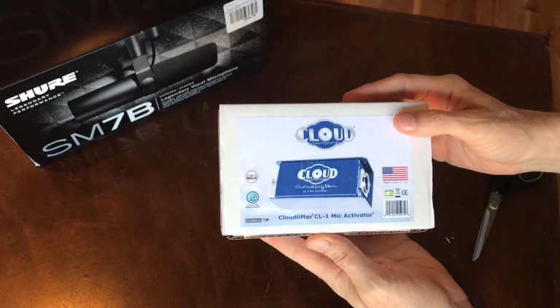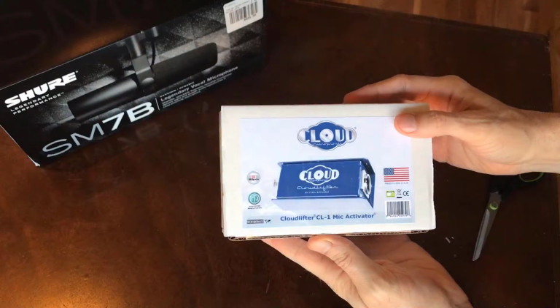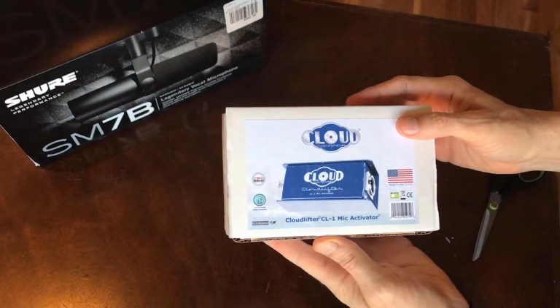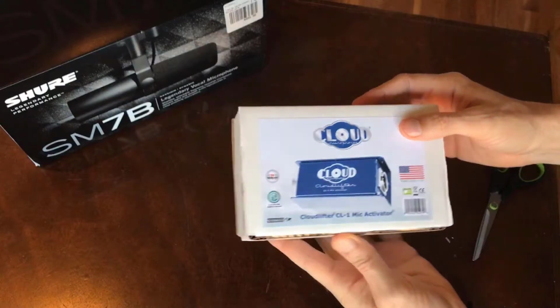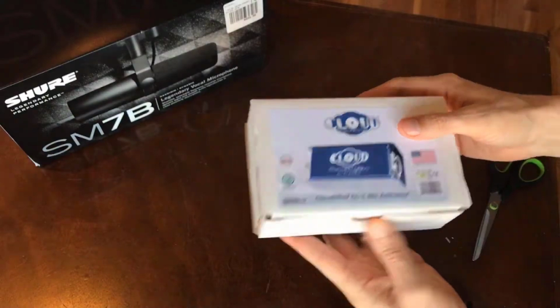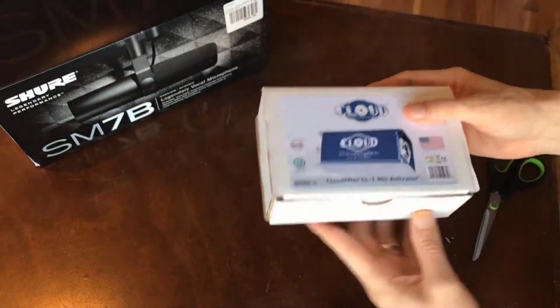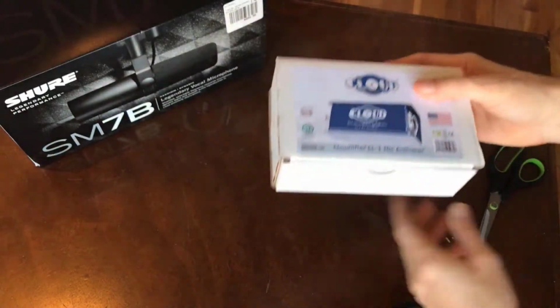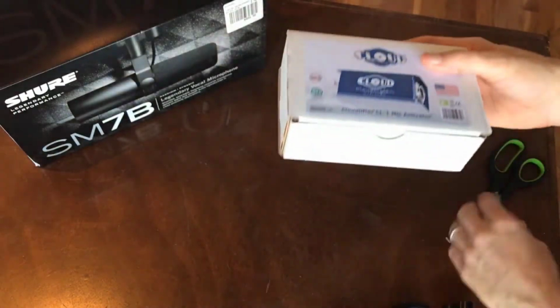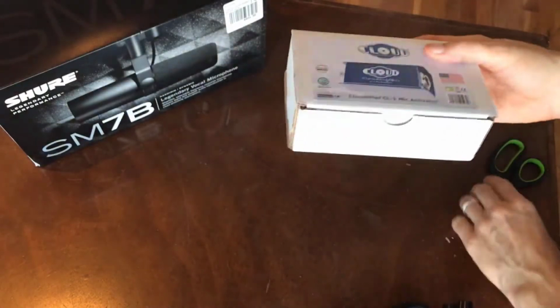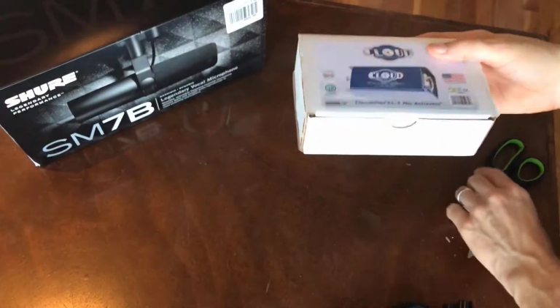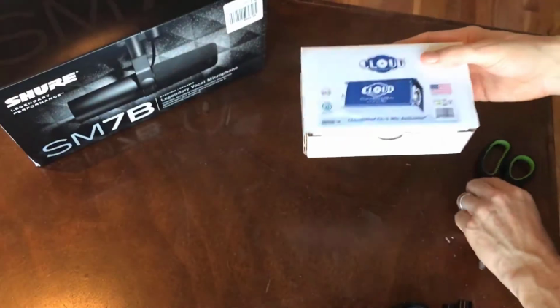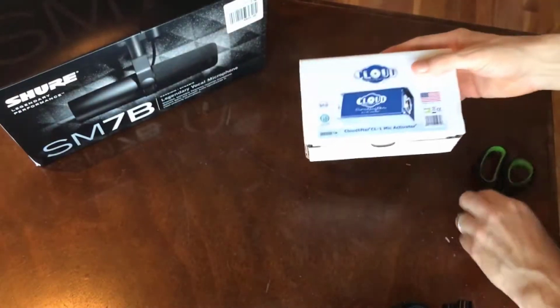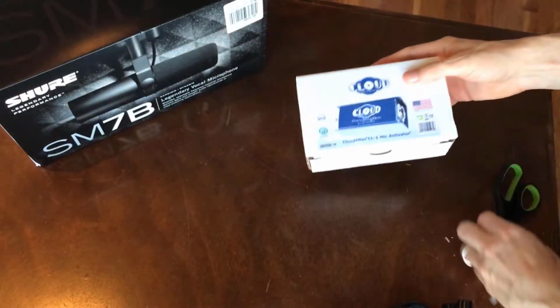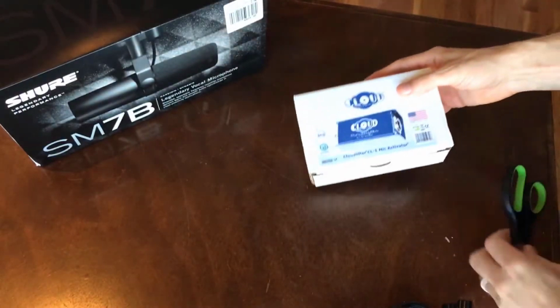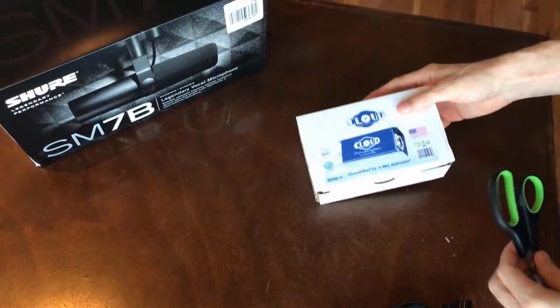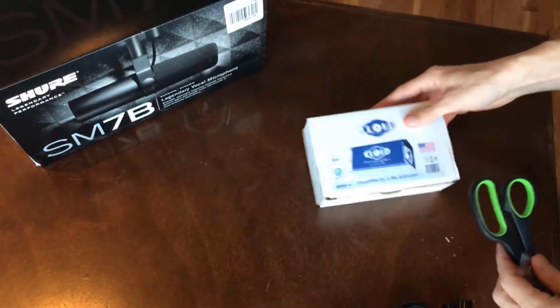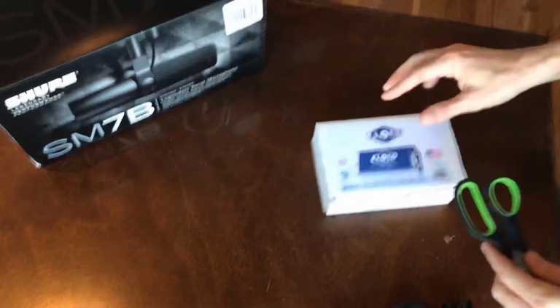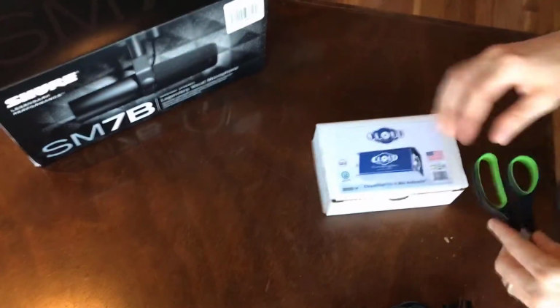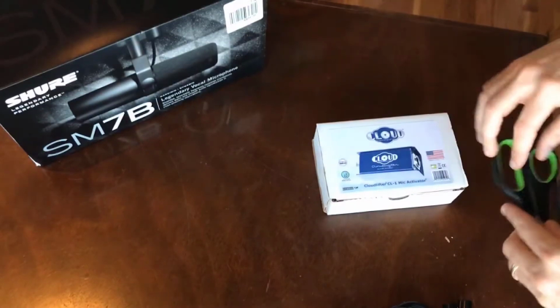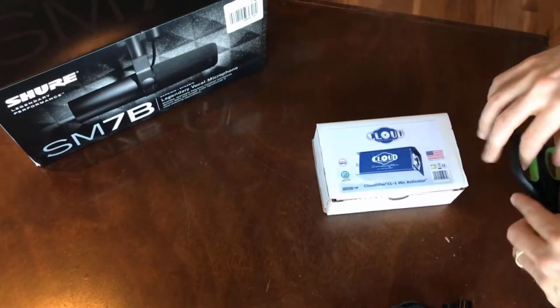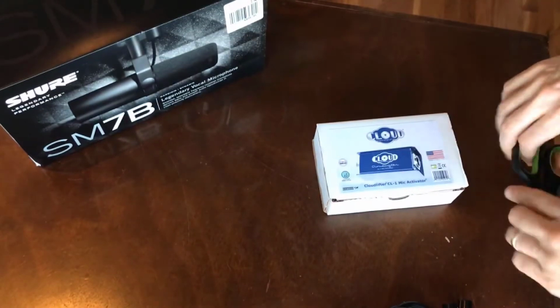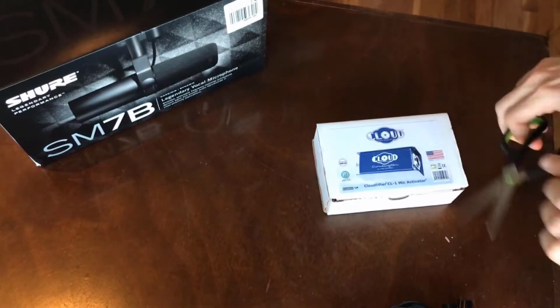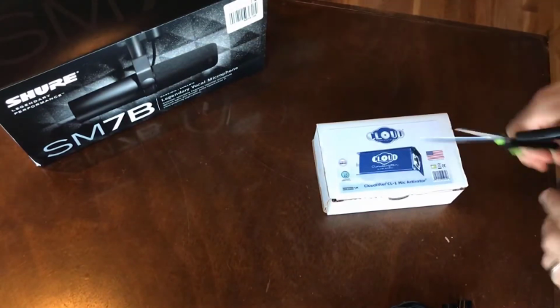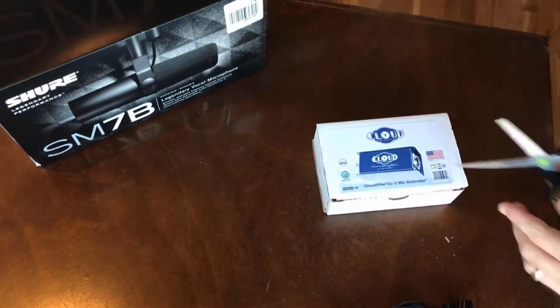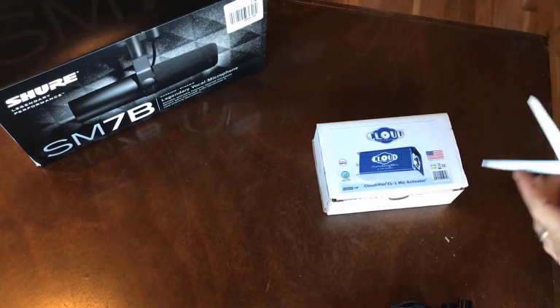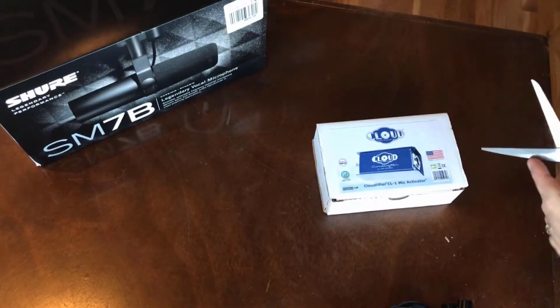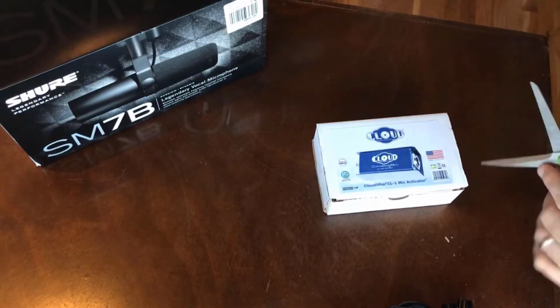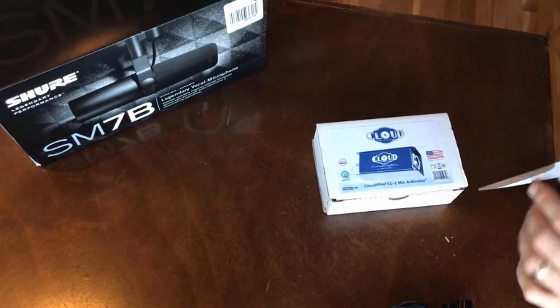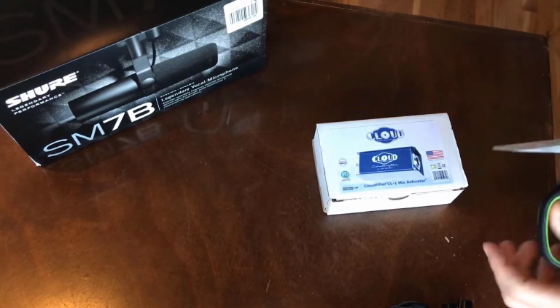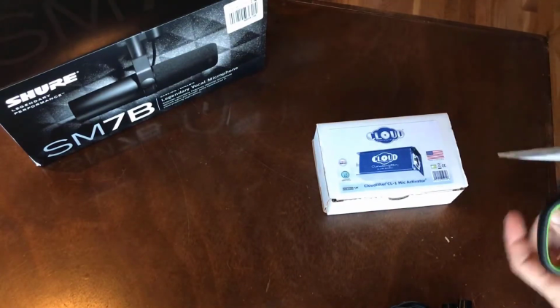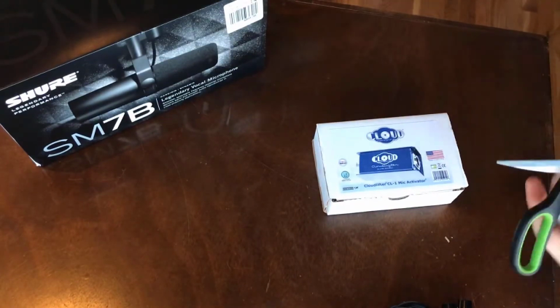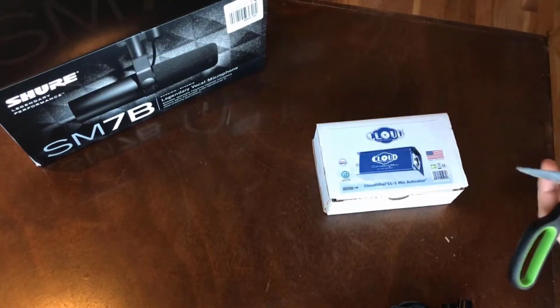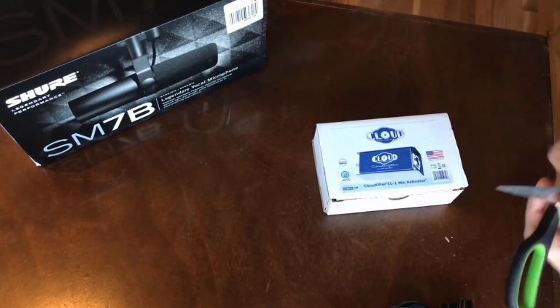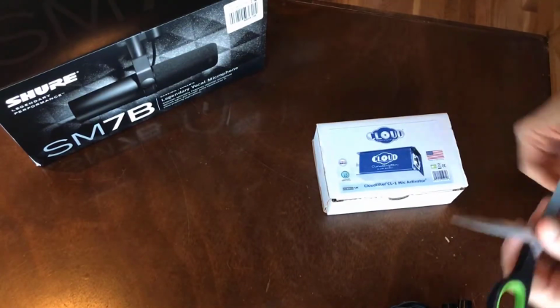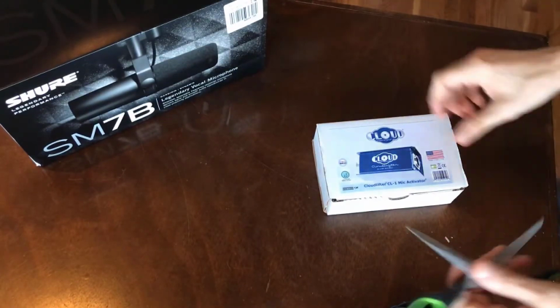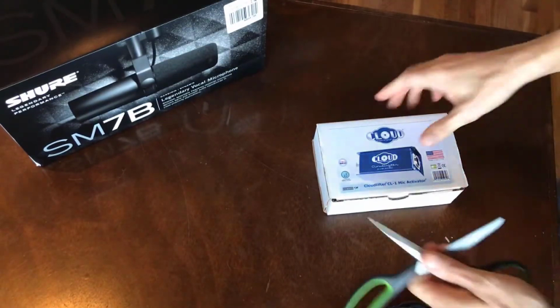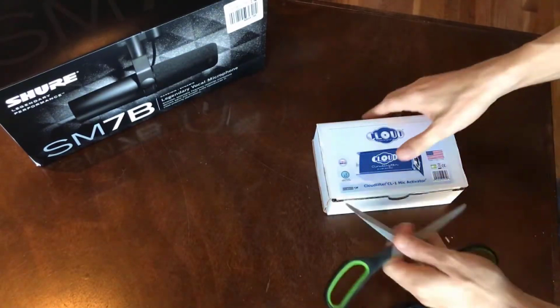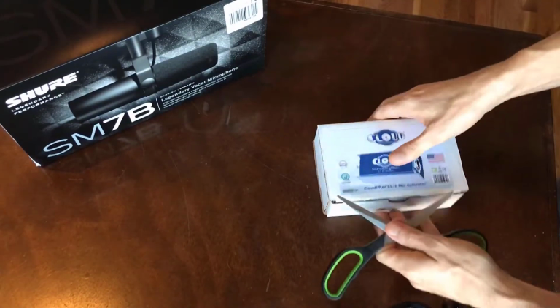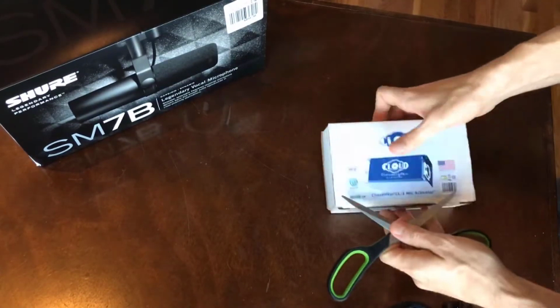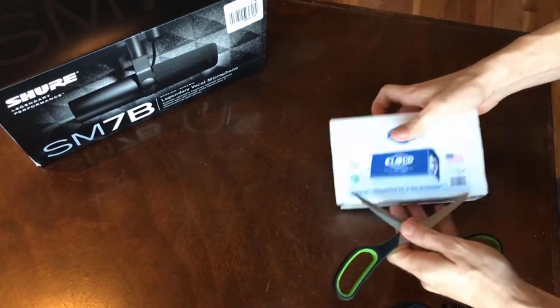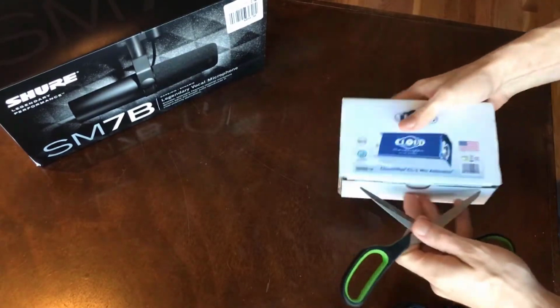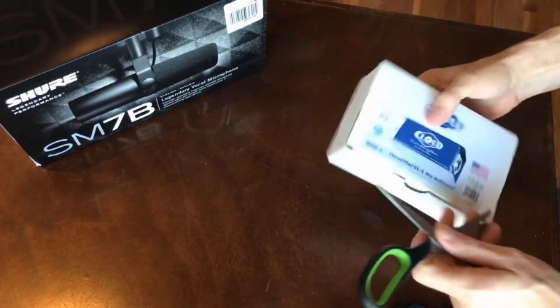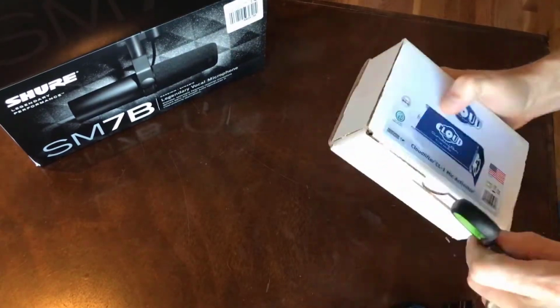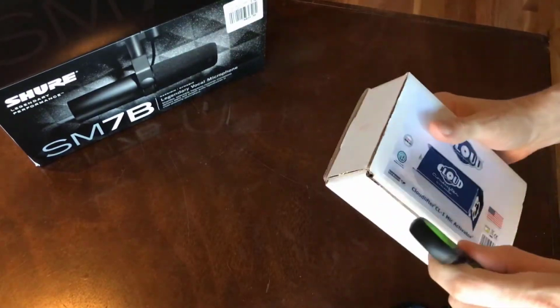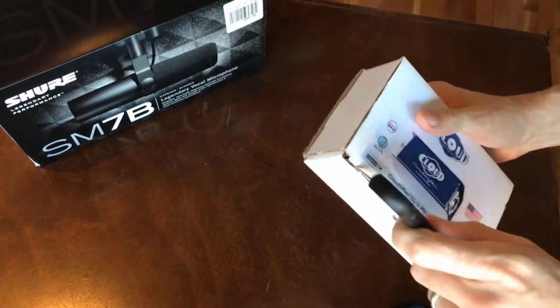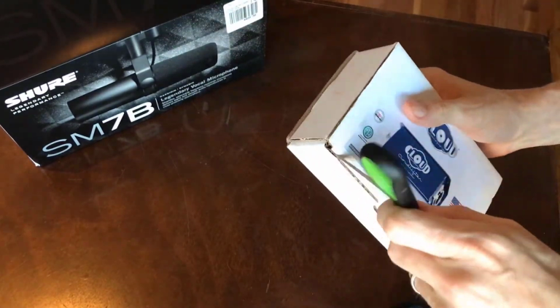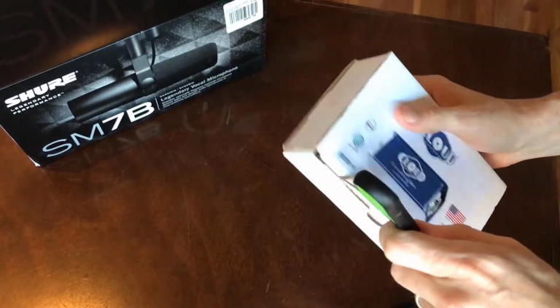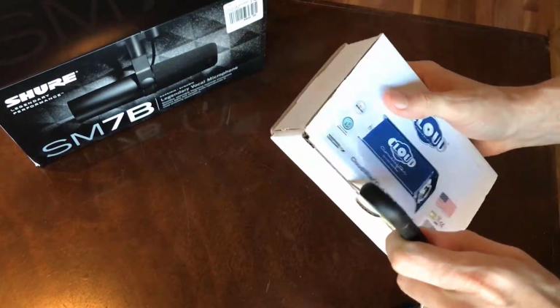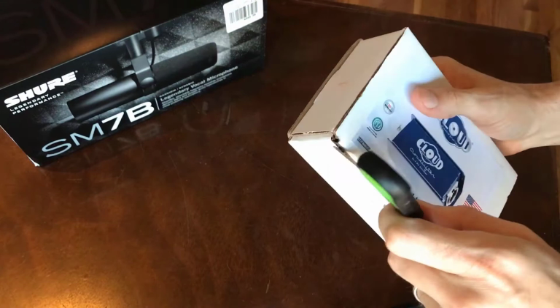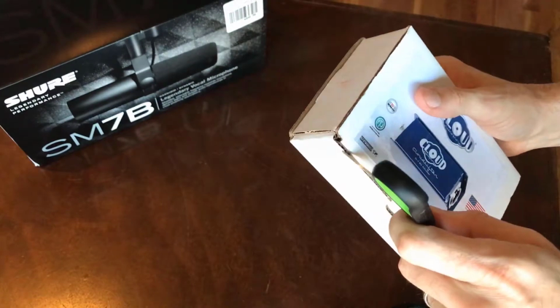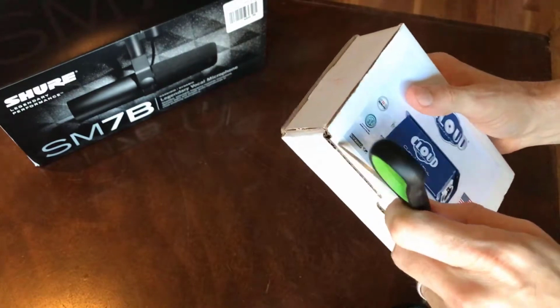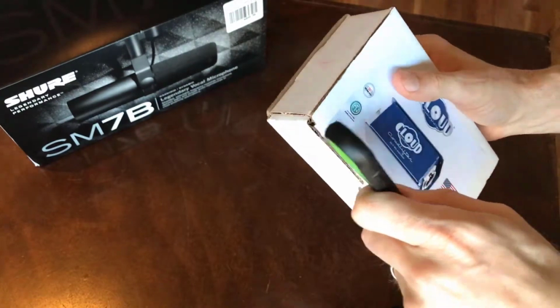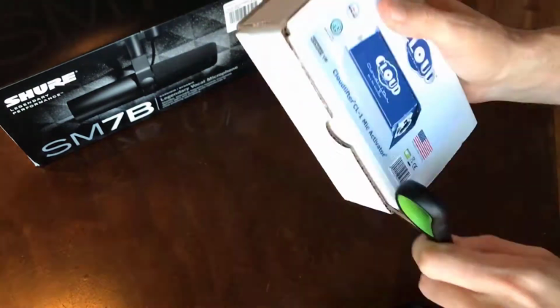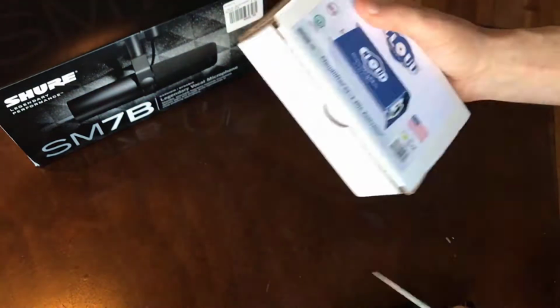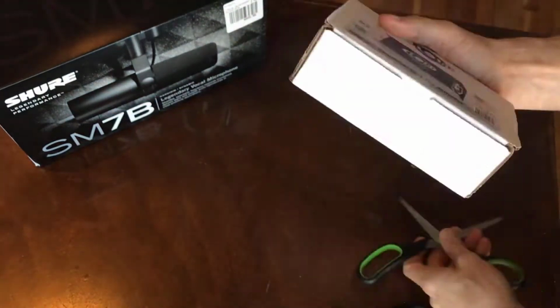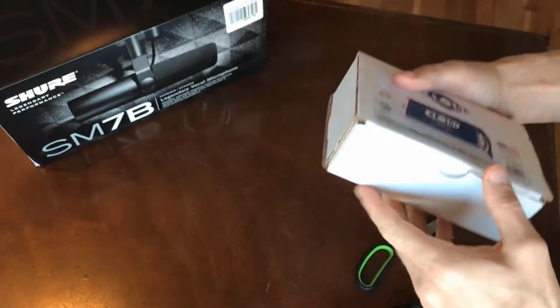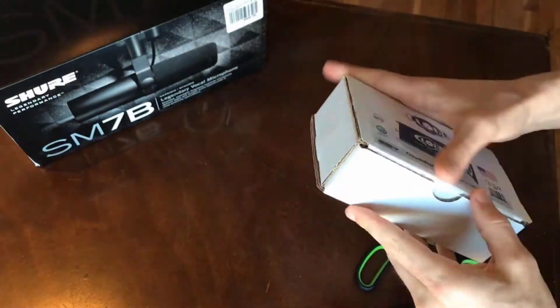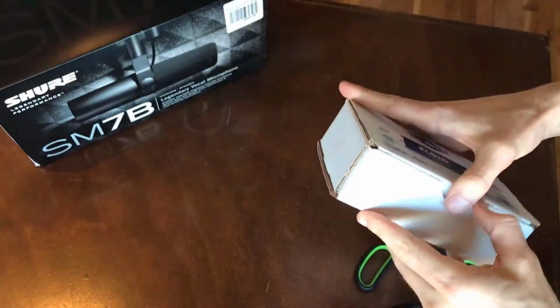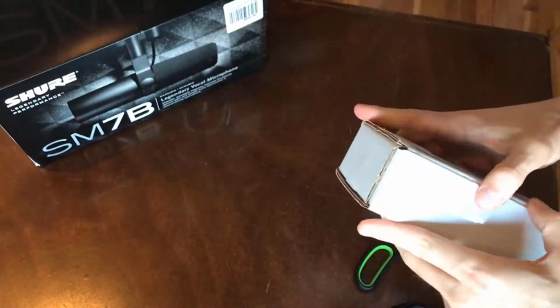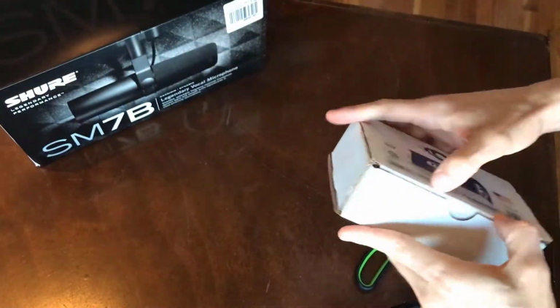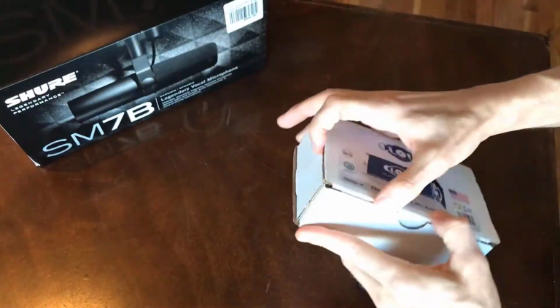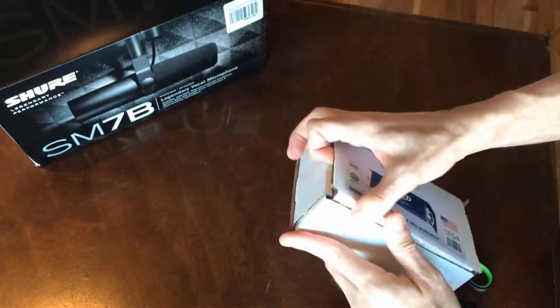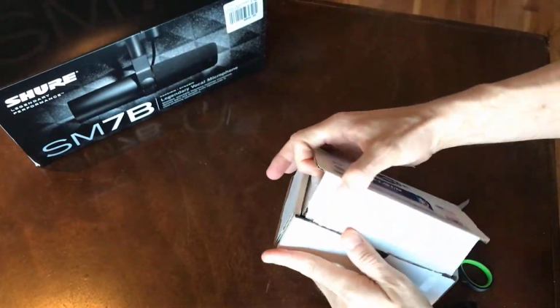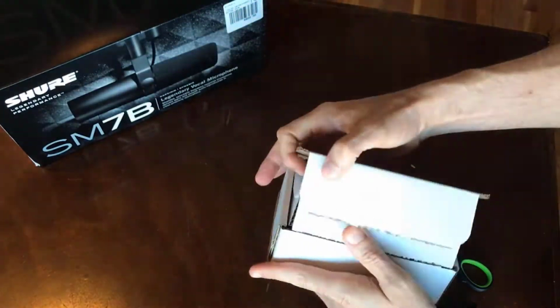This is the Cloudlifter CL1 mic activator. I grabbed this for my Shure SM7B, as you can see in the shot here.